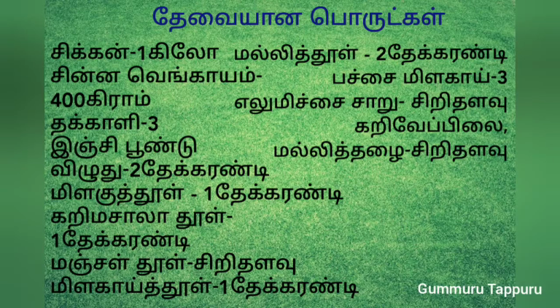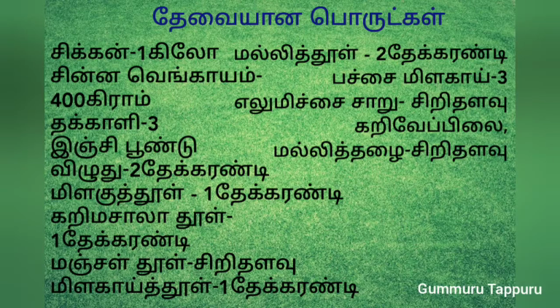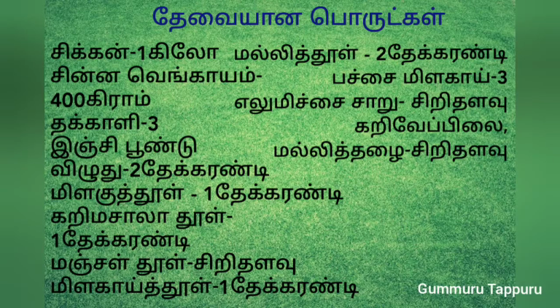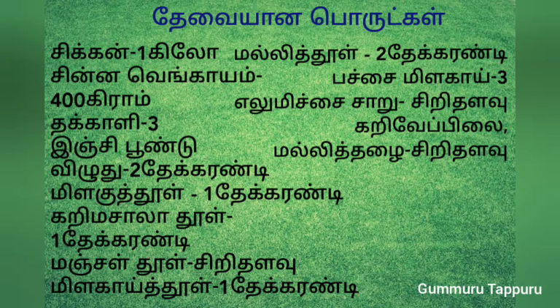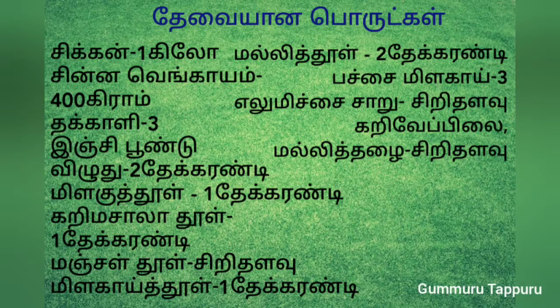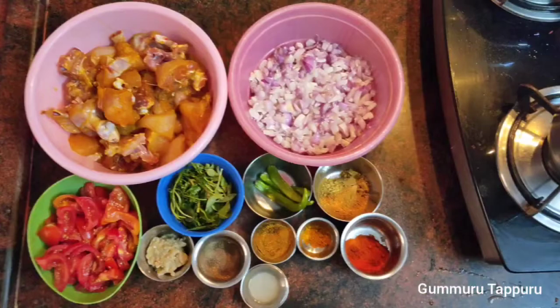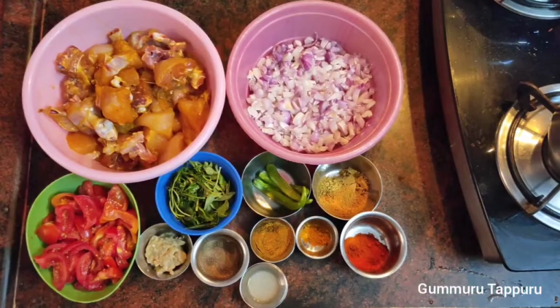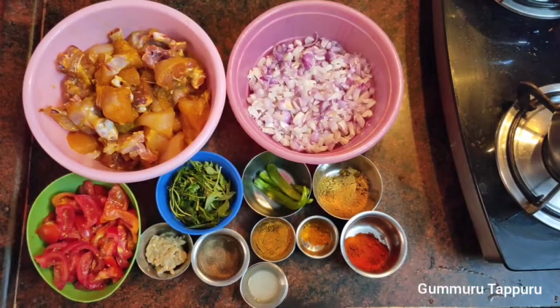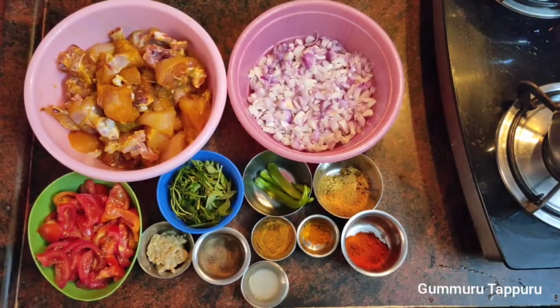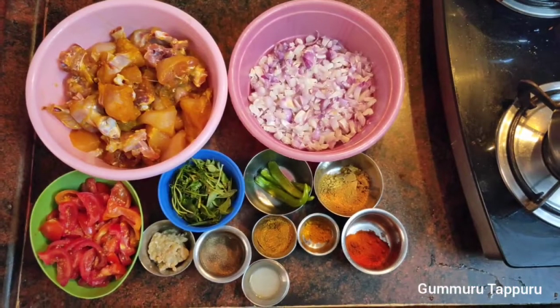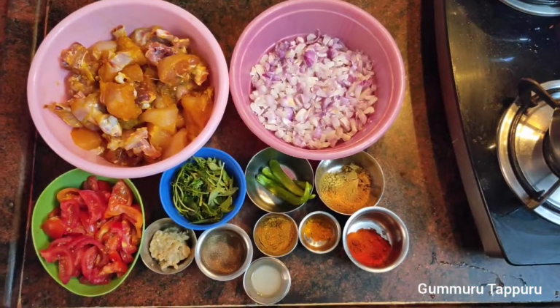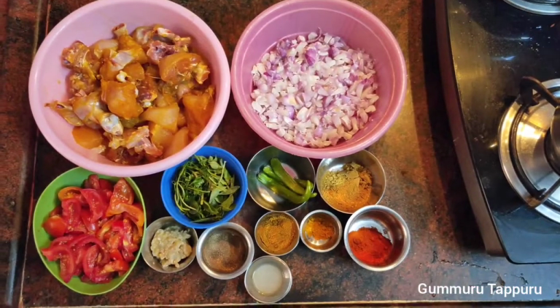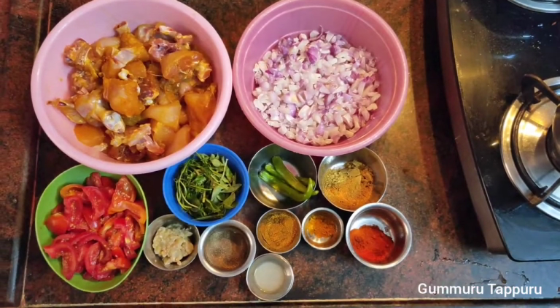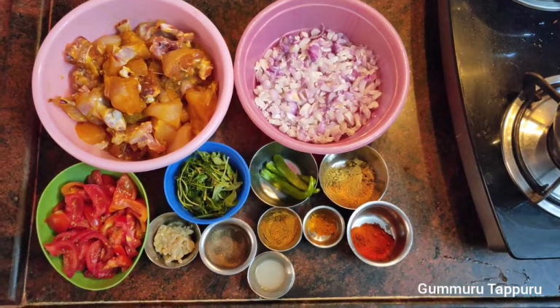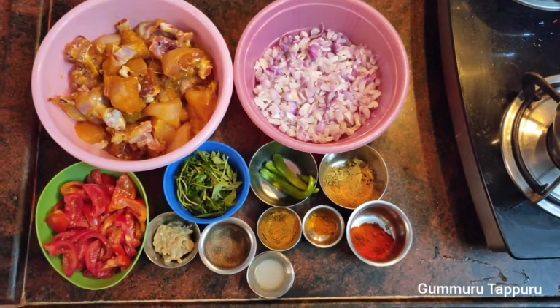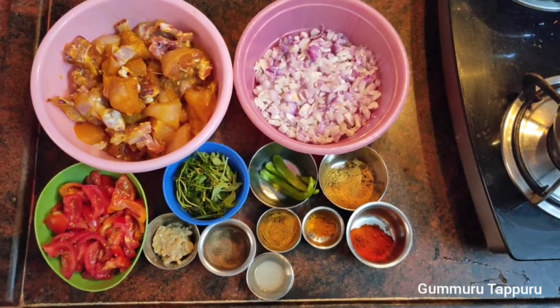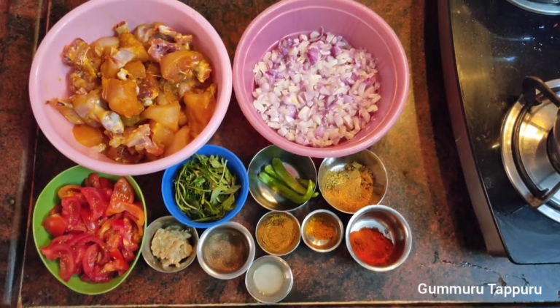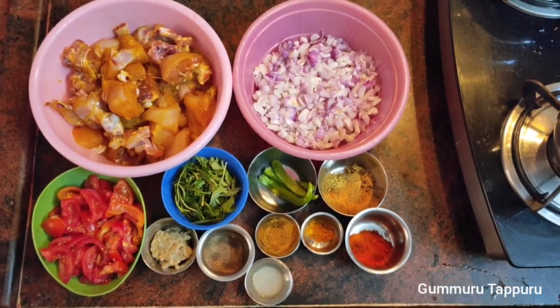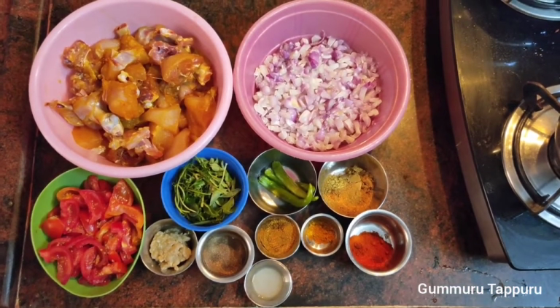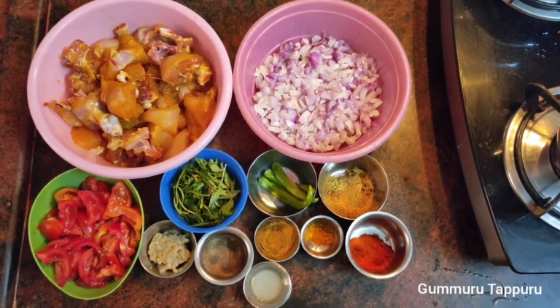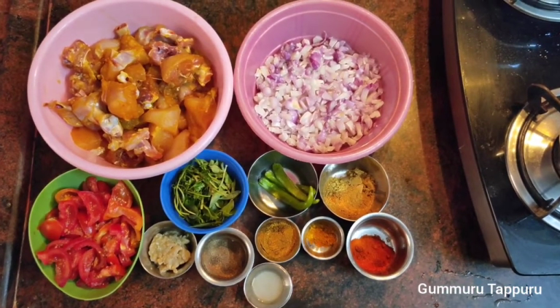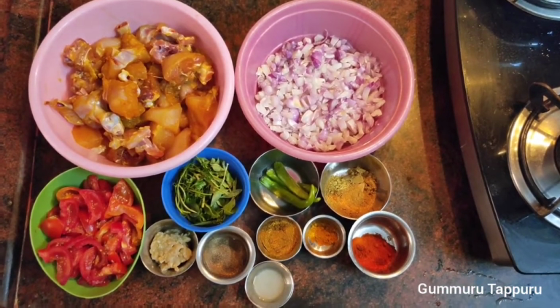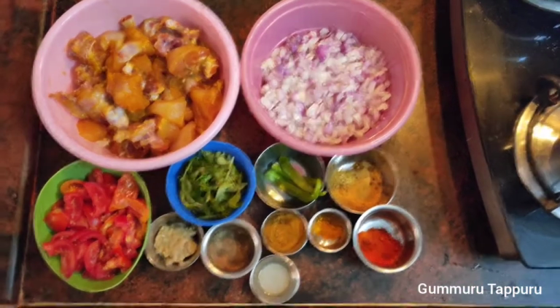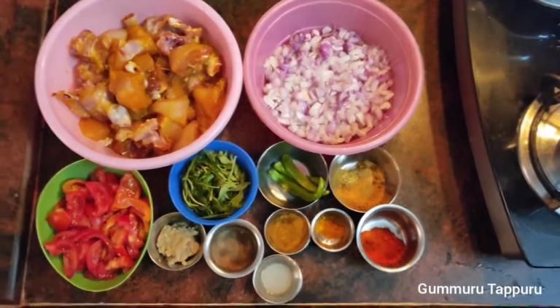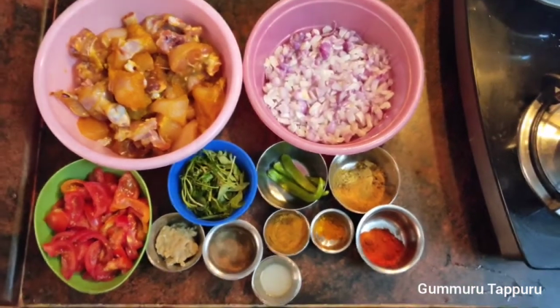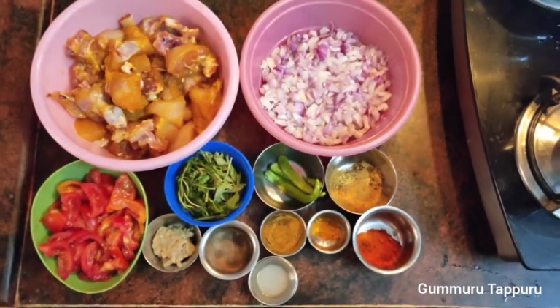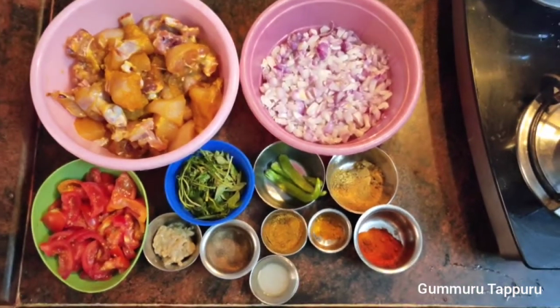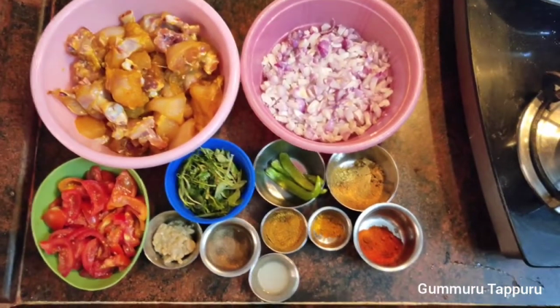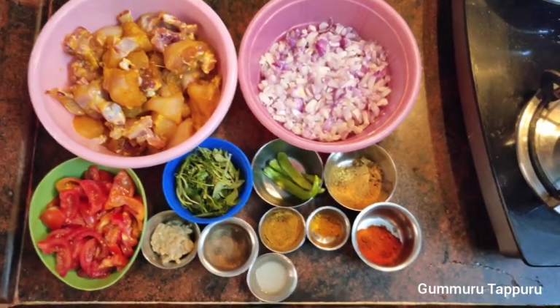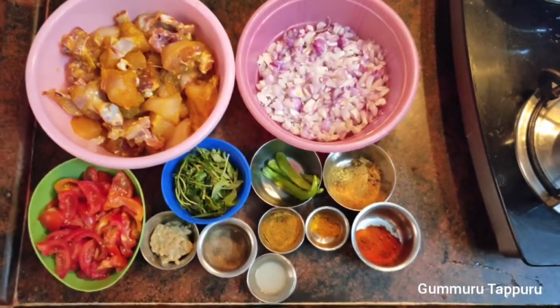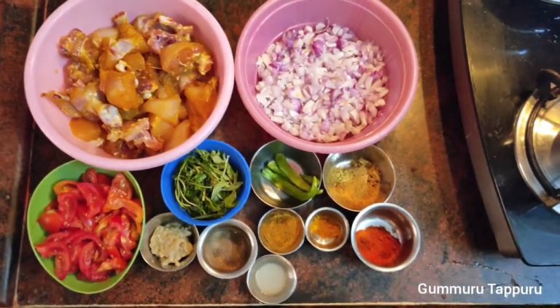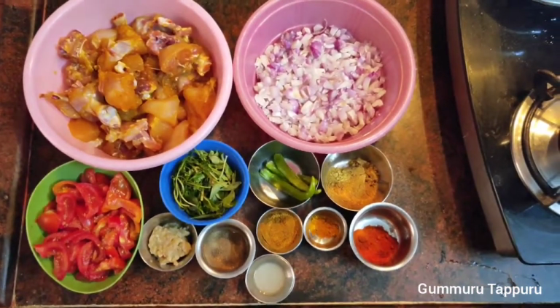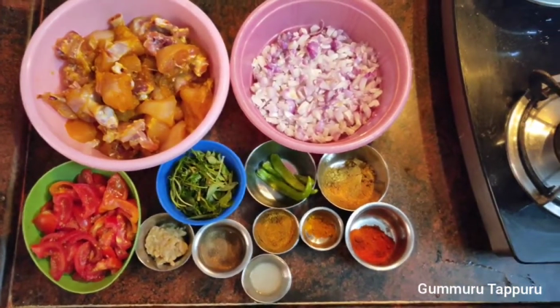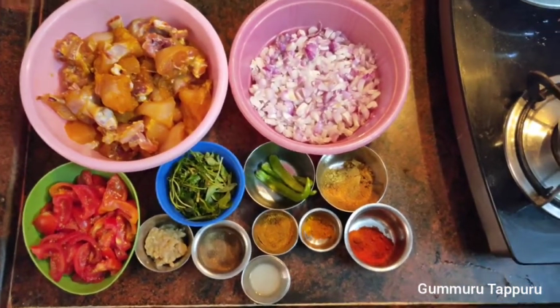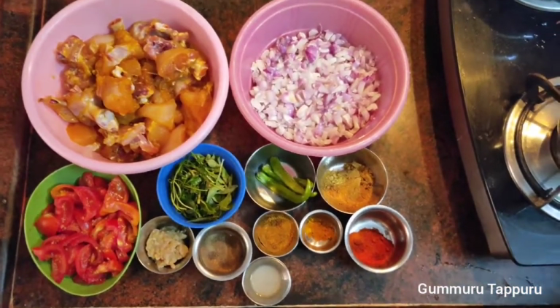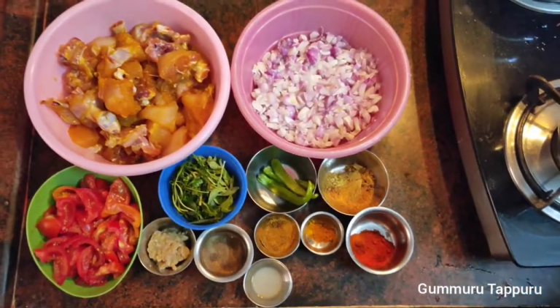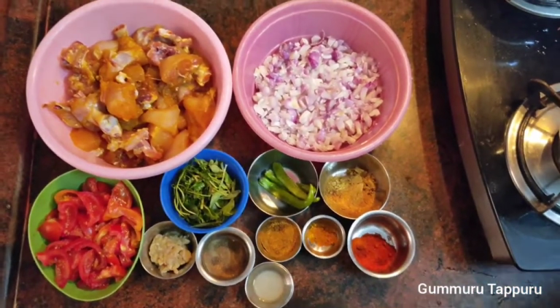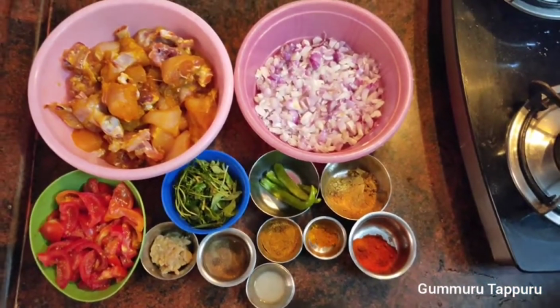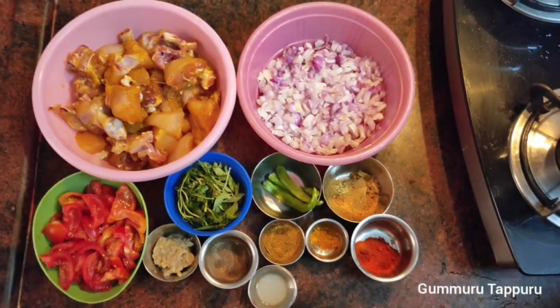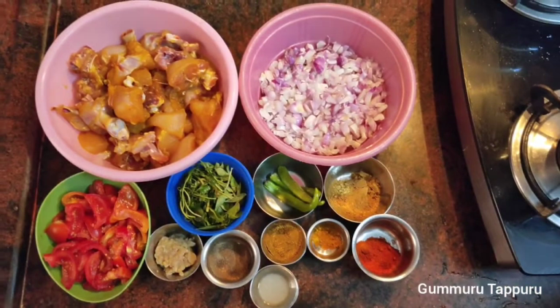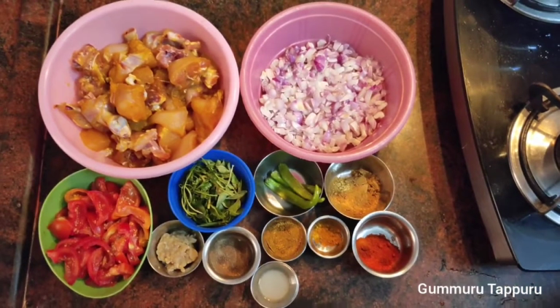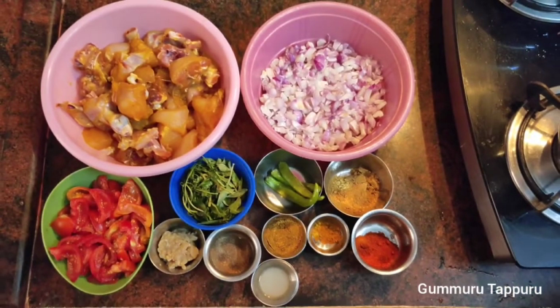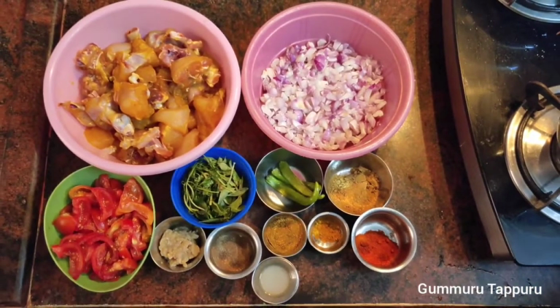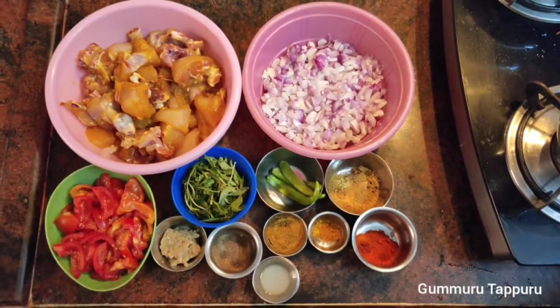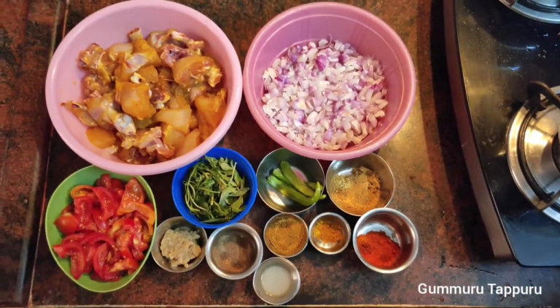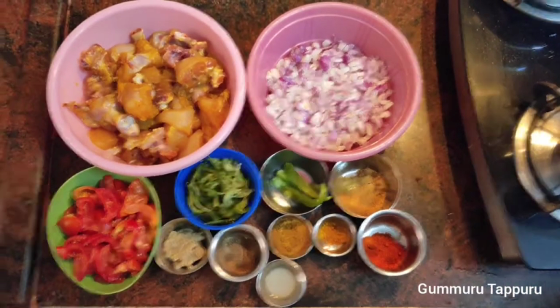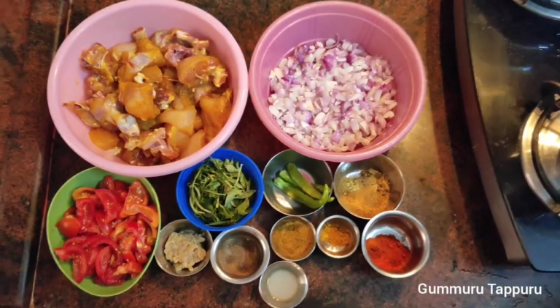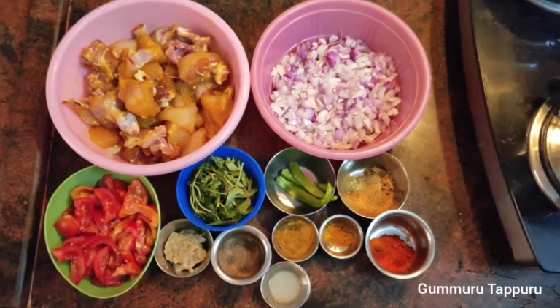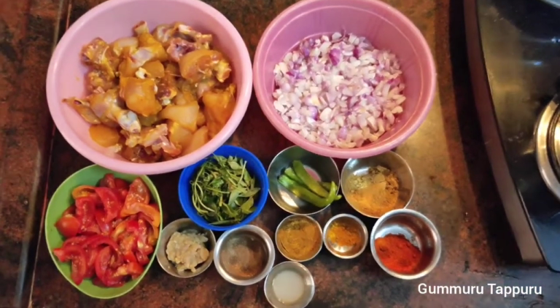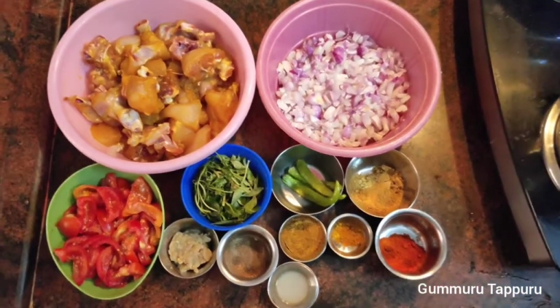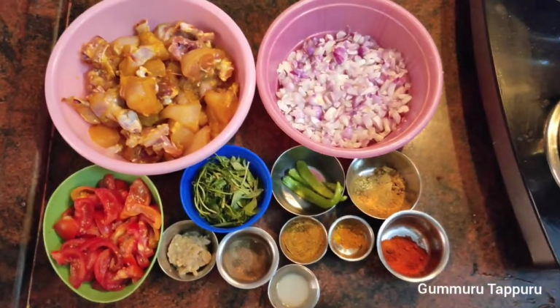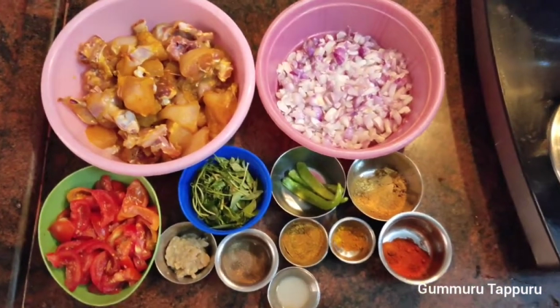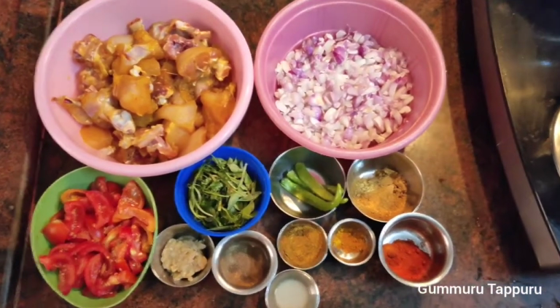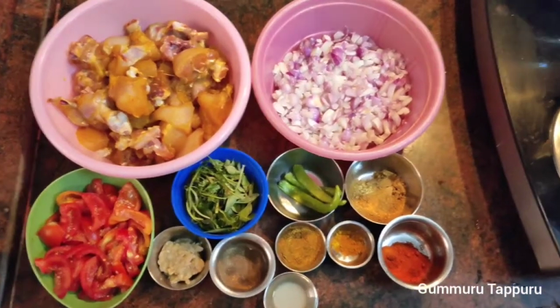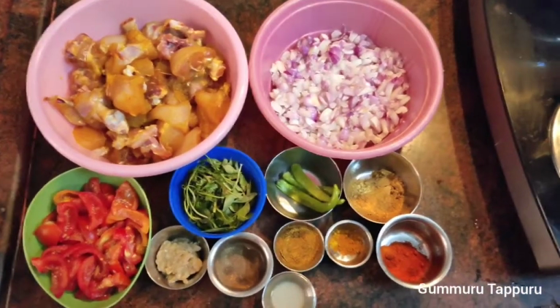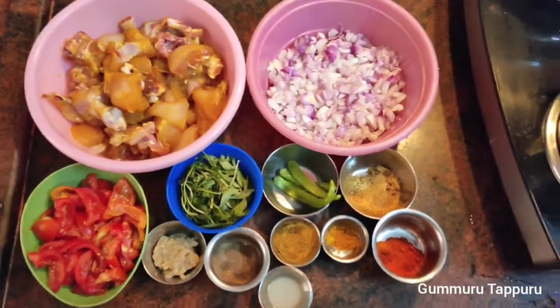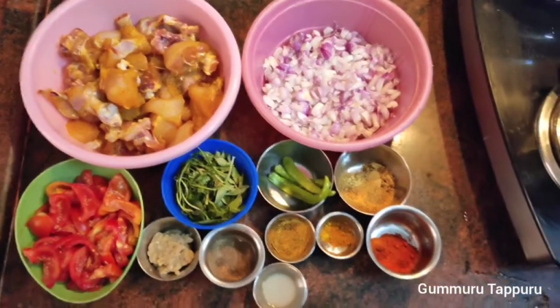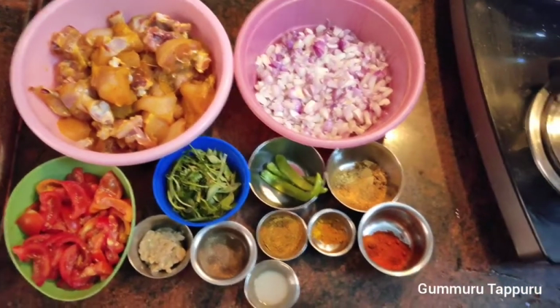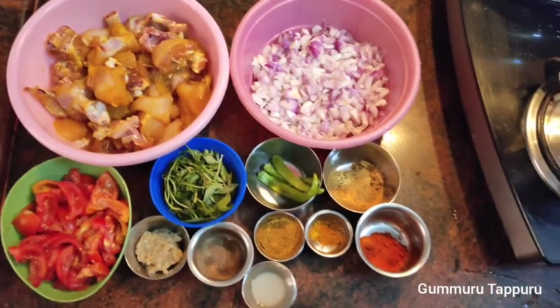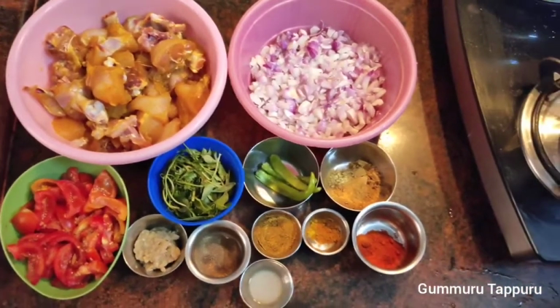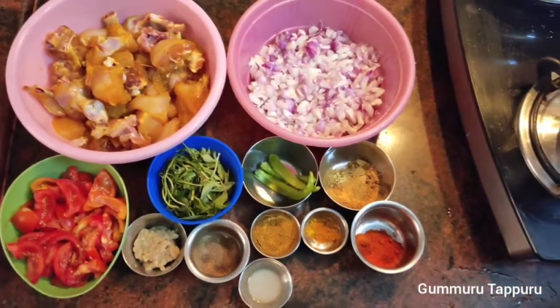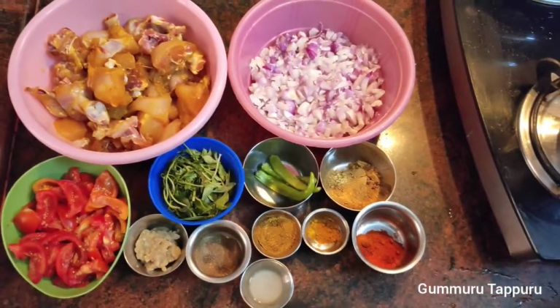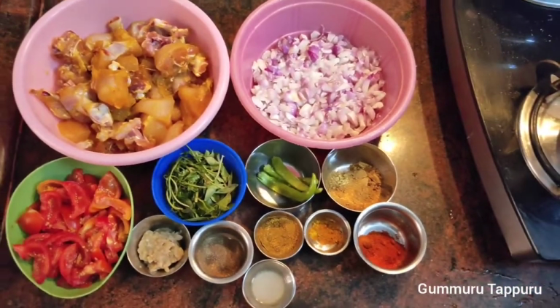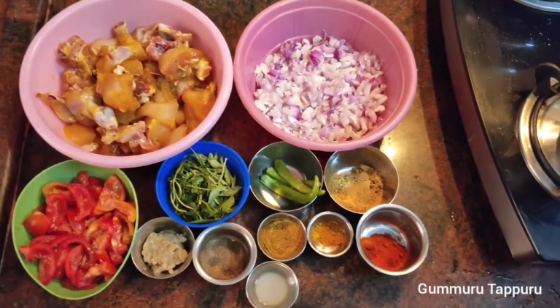Hi friends! How are you? I am going to make a non-witch recipe for our channel.